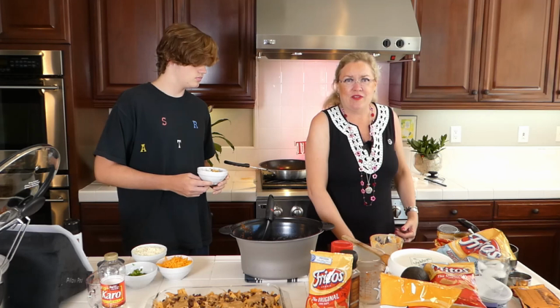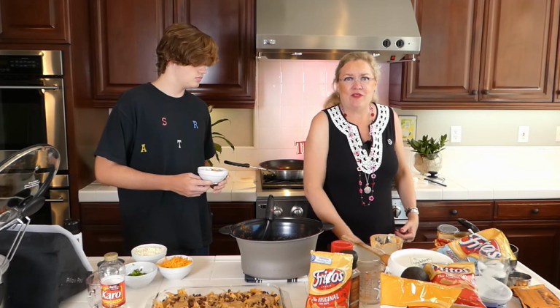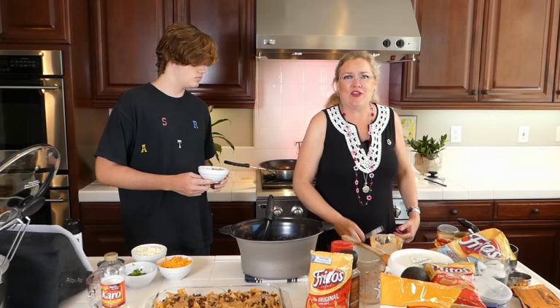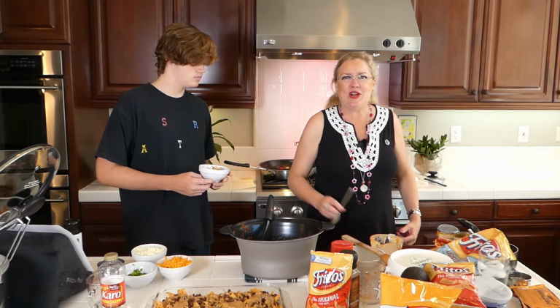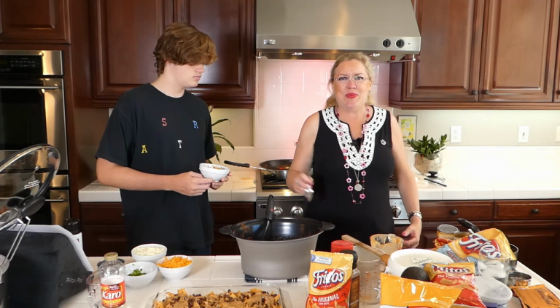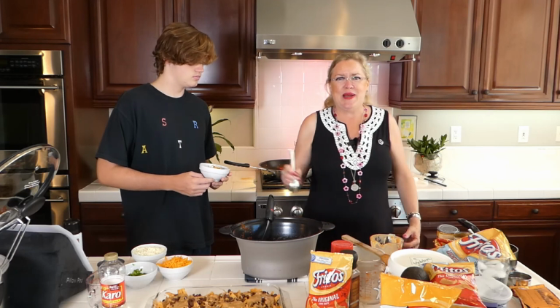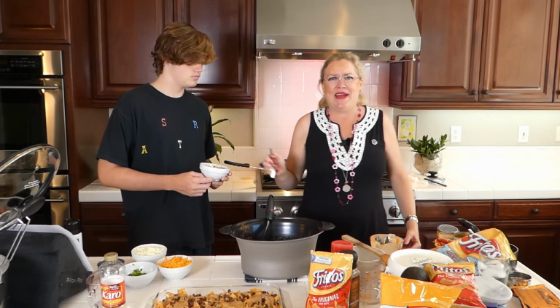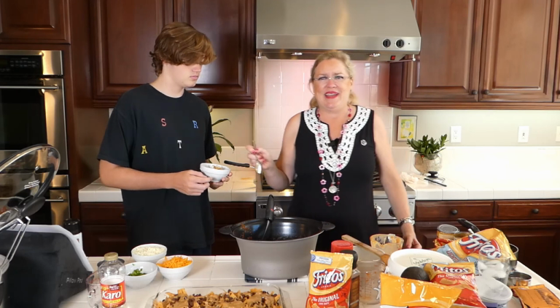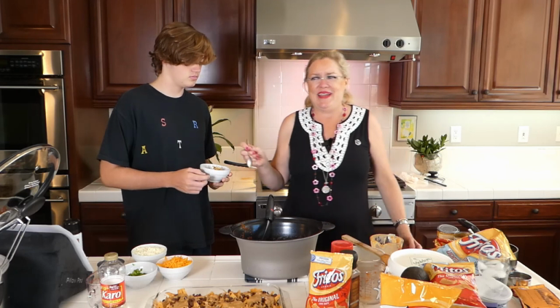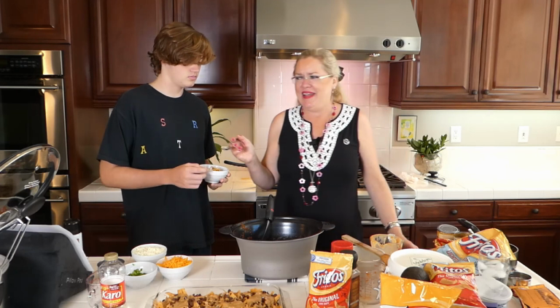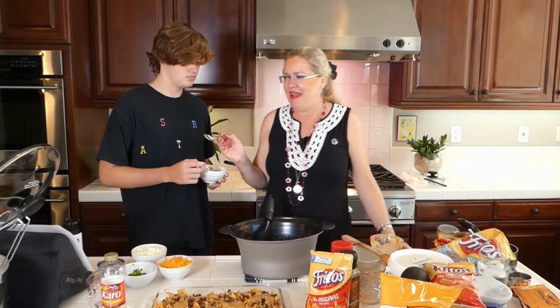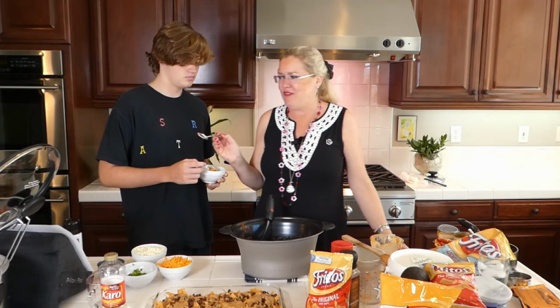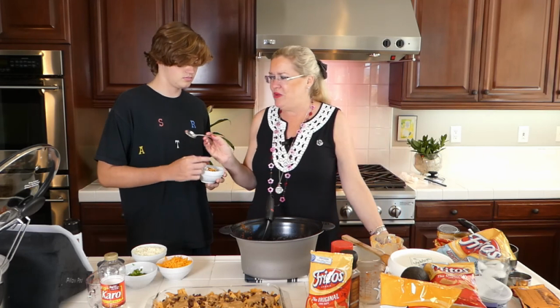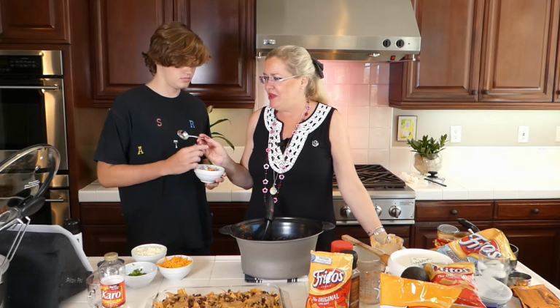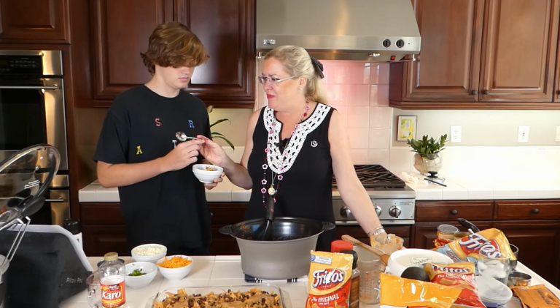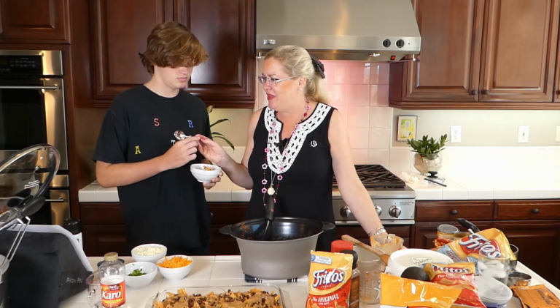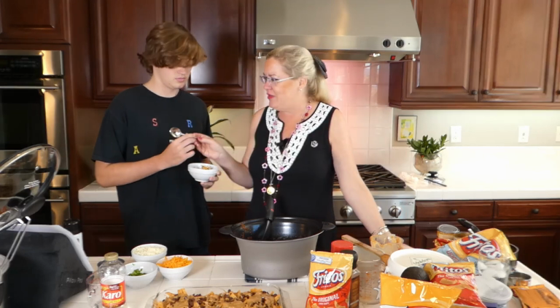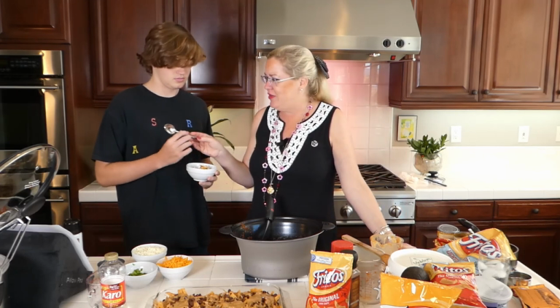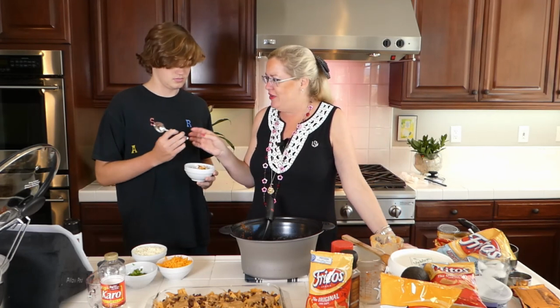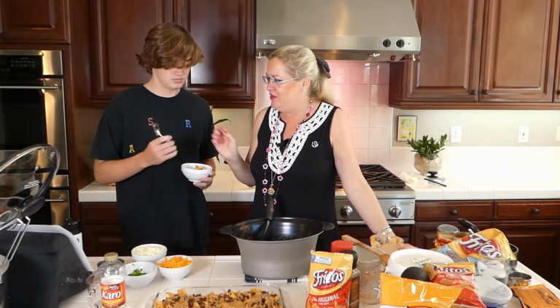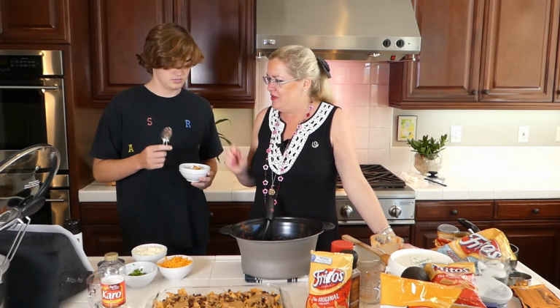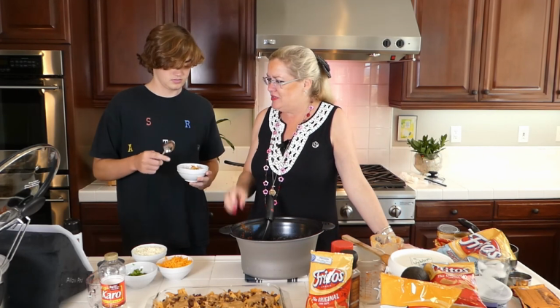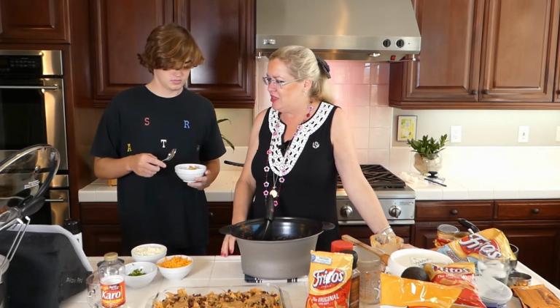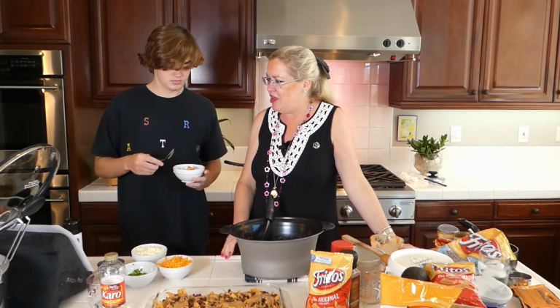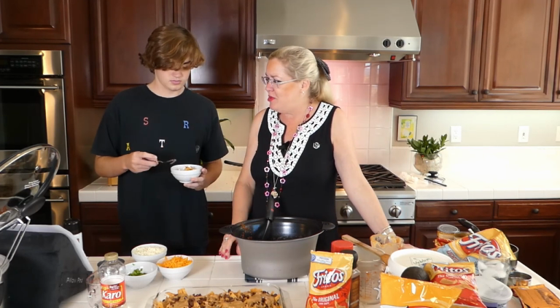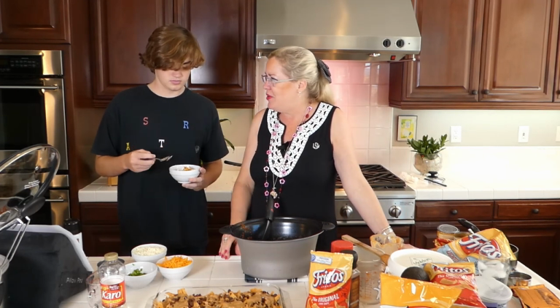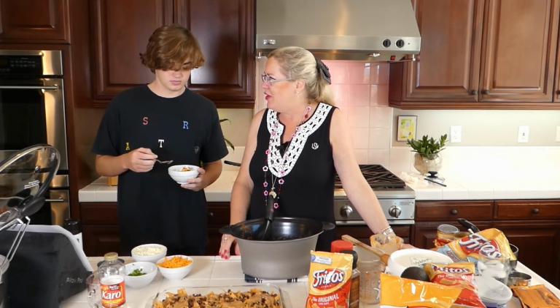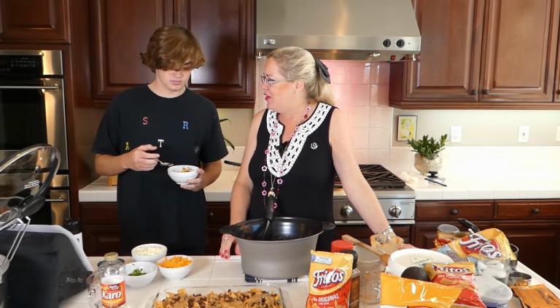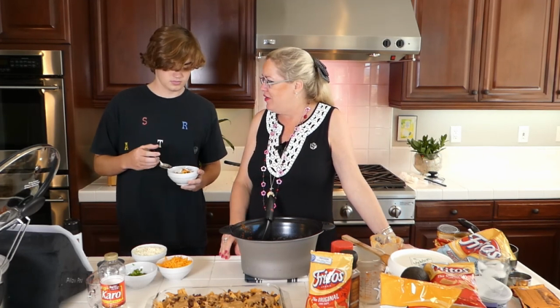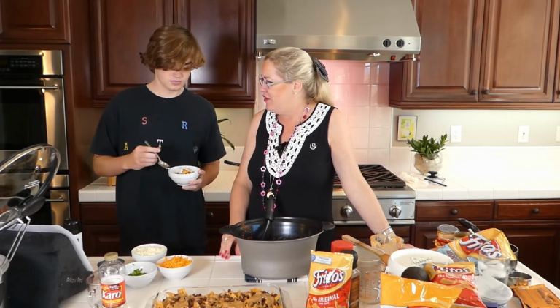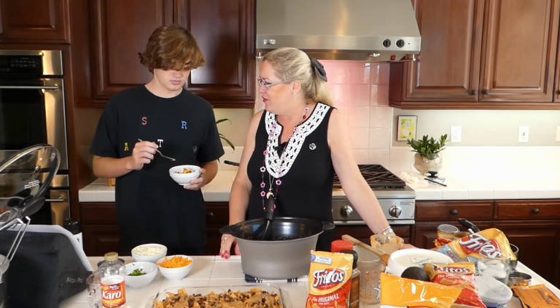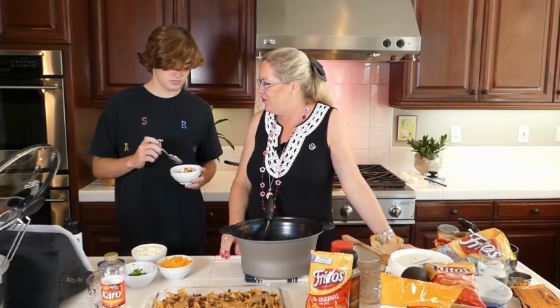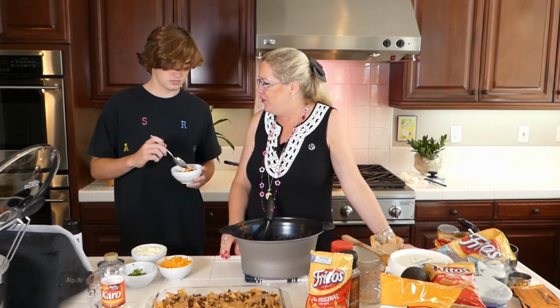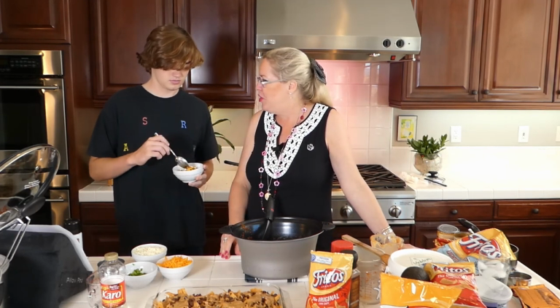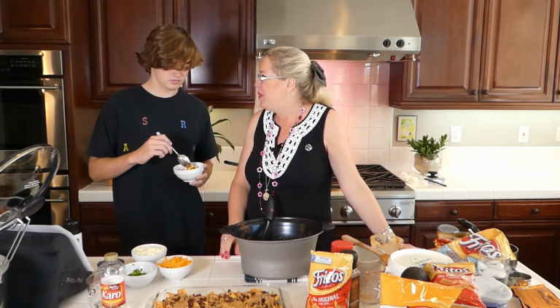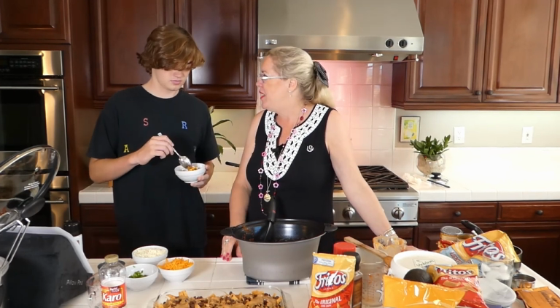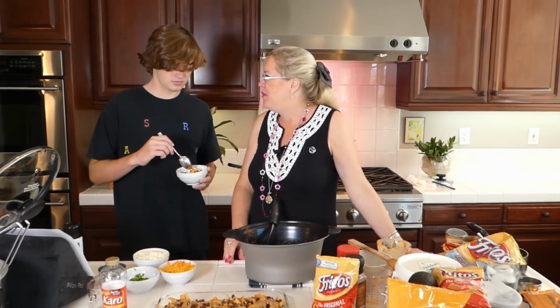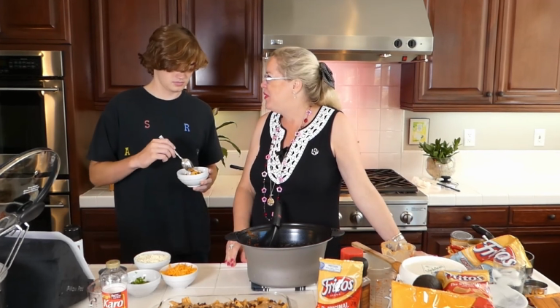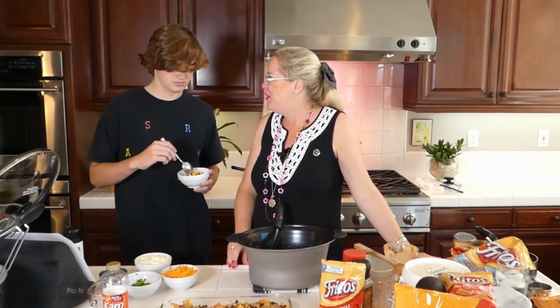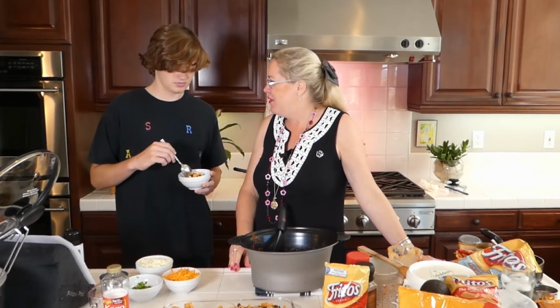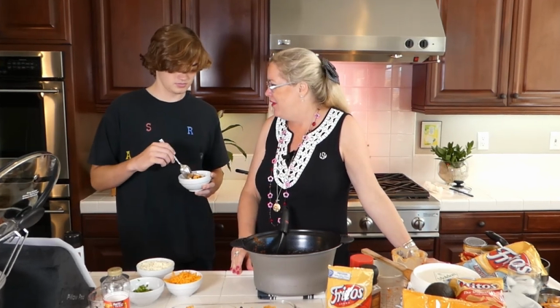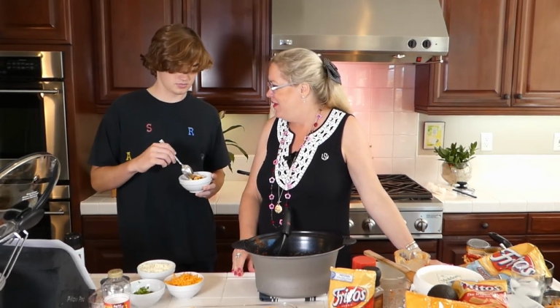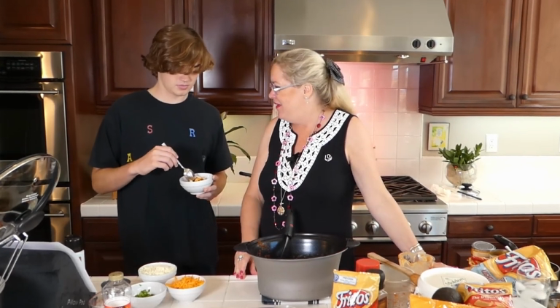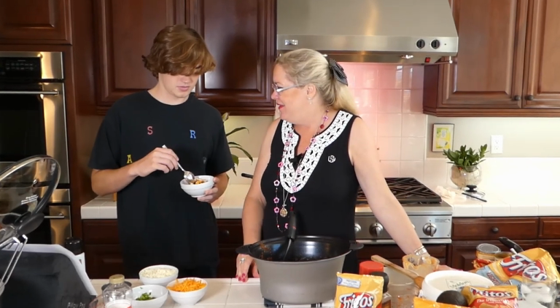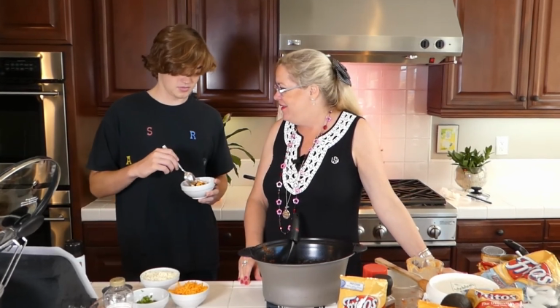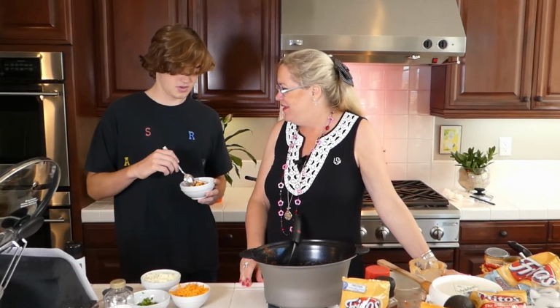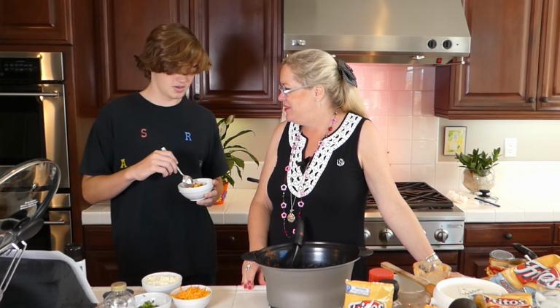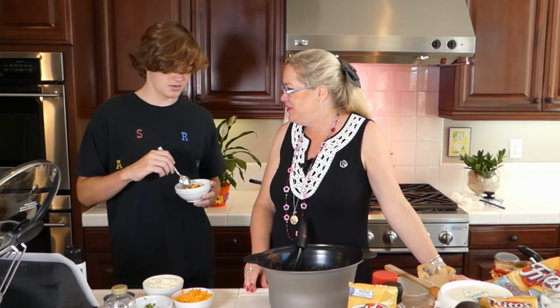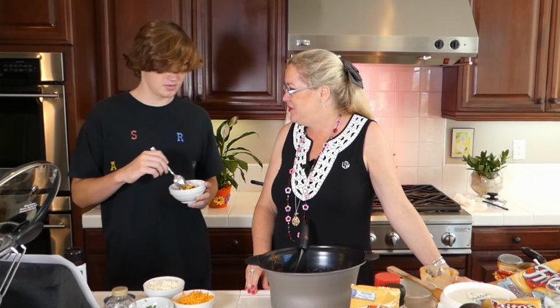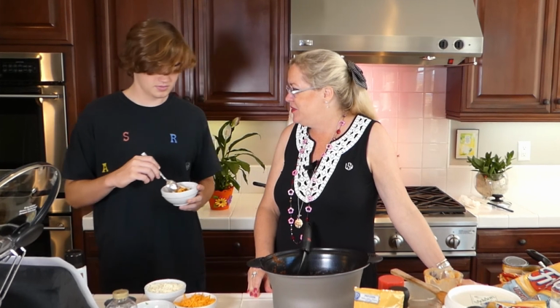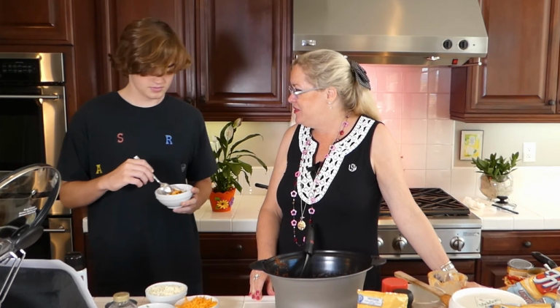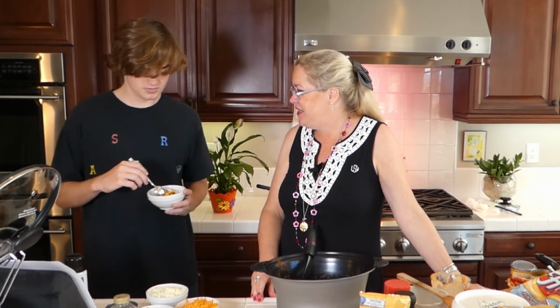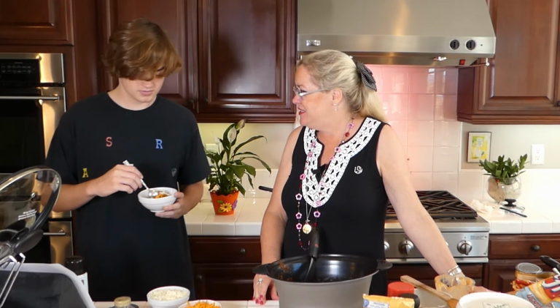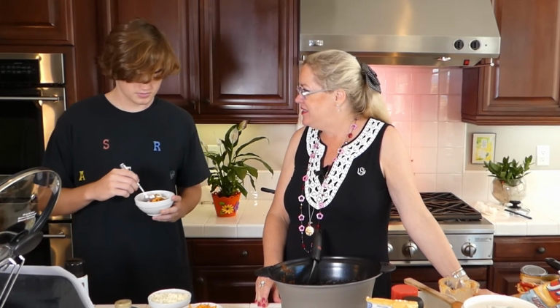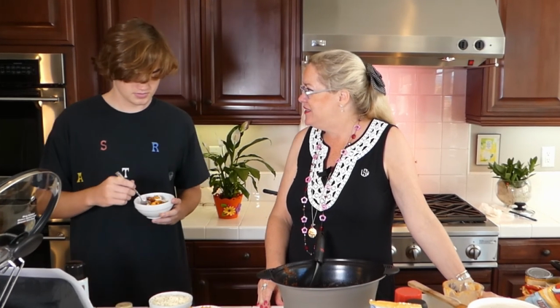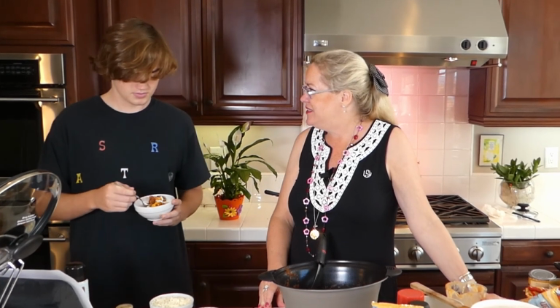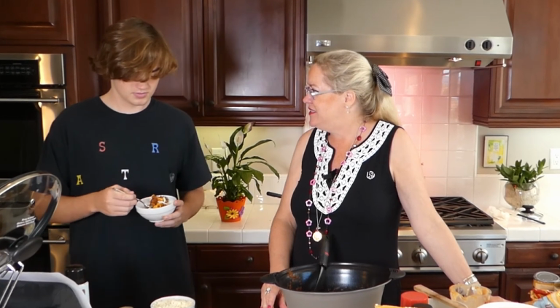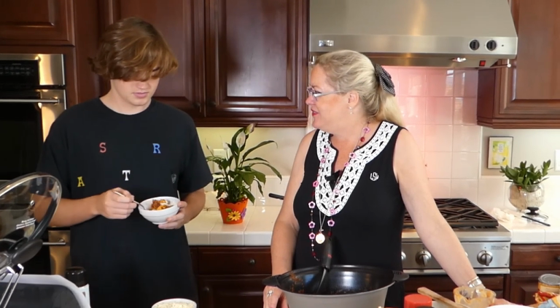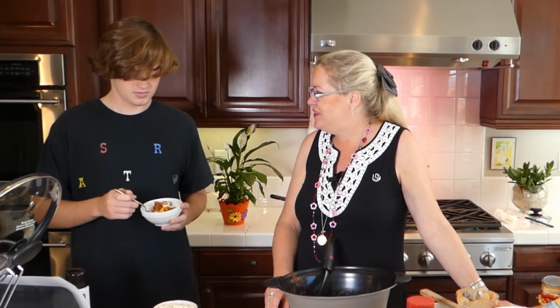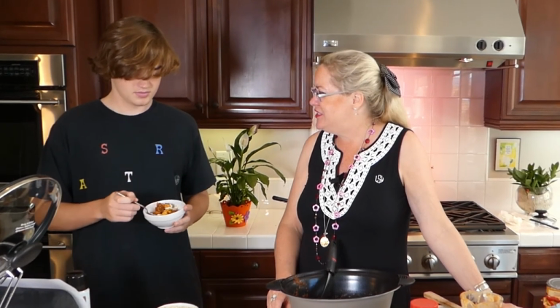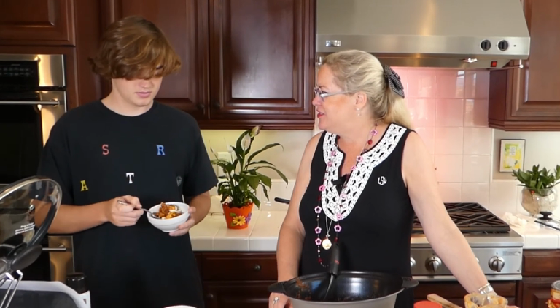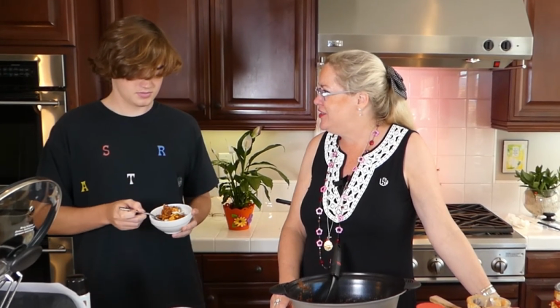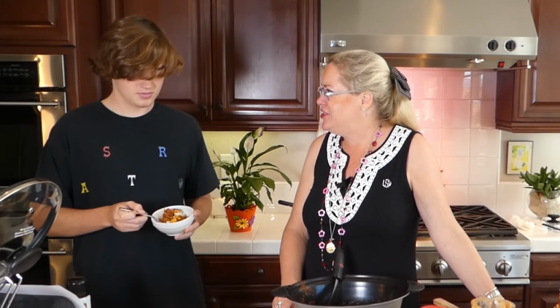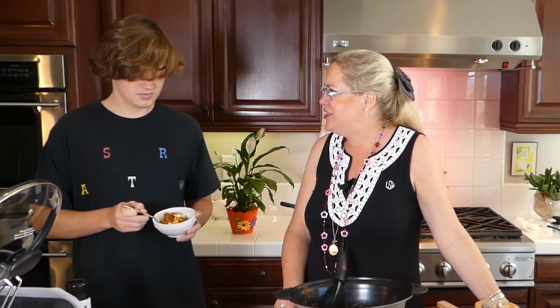And there you go — Frito pie. Everyone can make their own taco bar, Frito pie bar. Taste it and see if it's delicious — you can tell us it's delicious anyway.